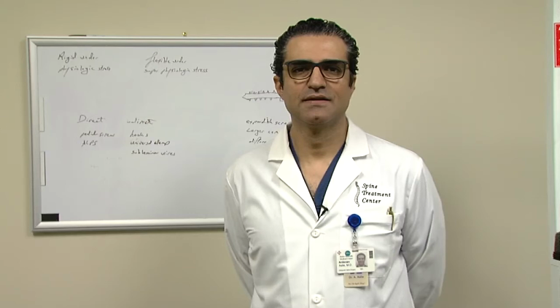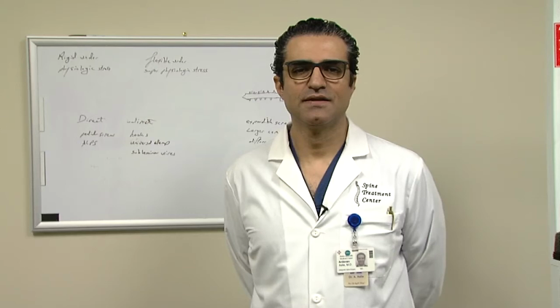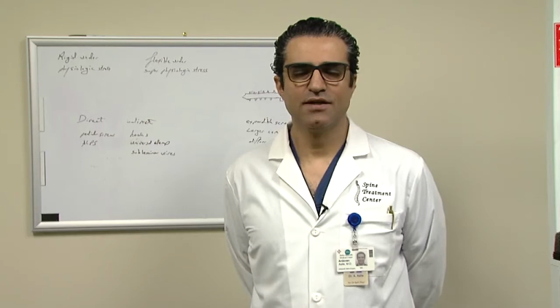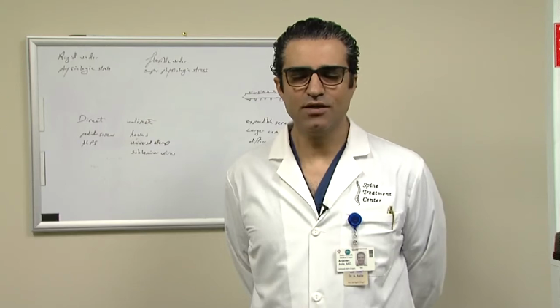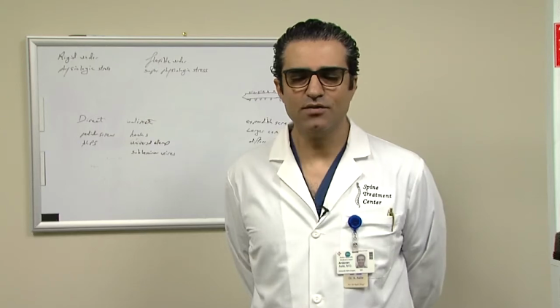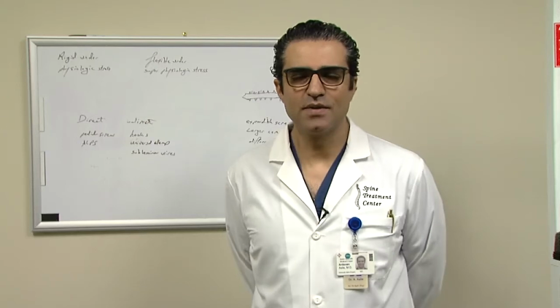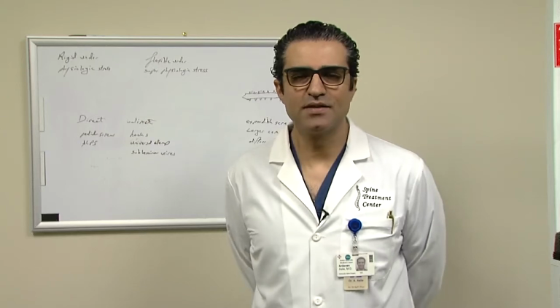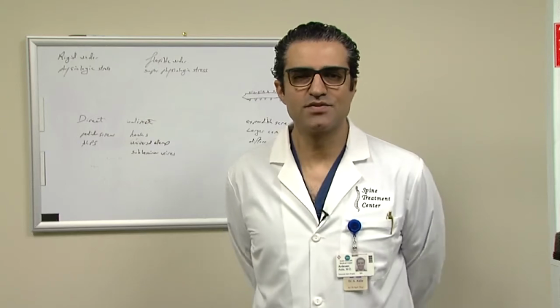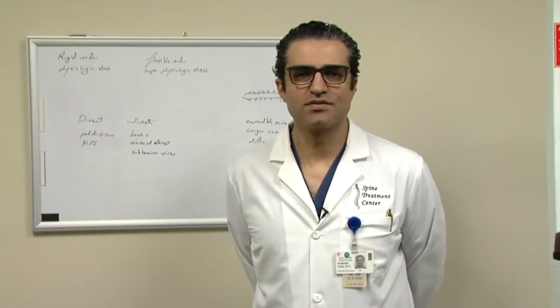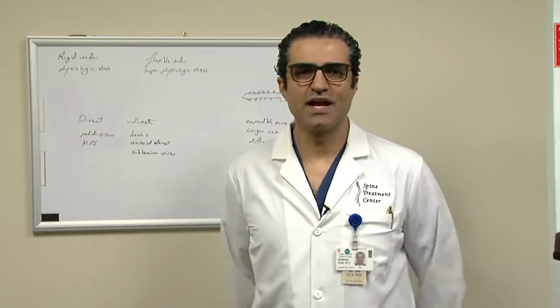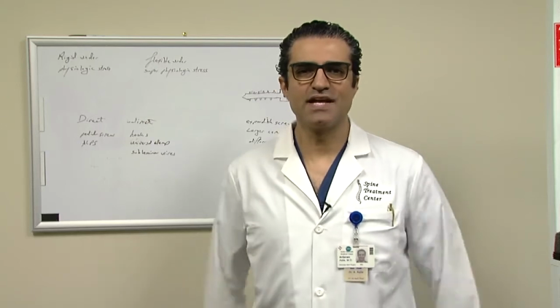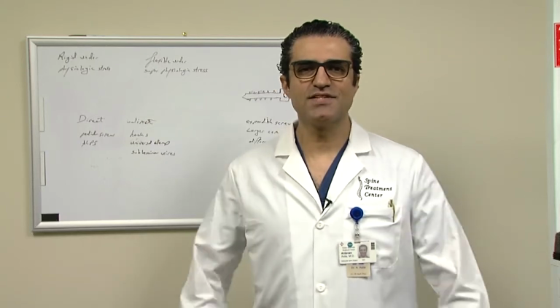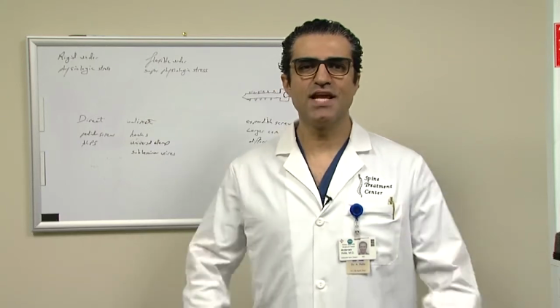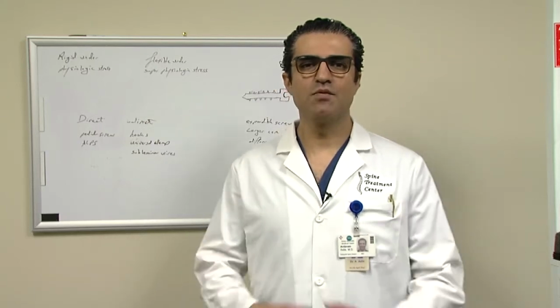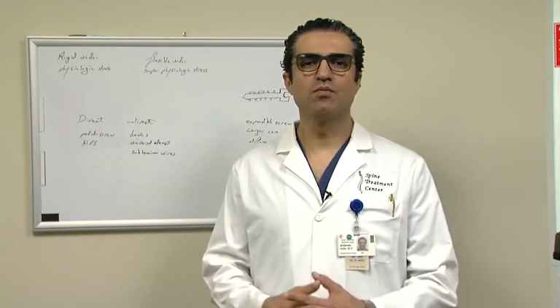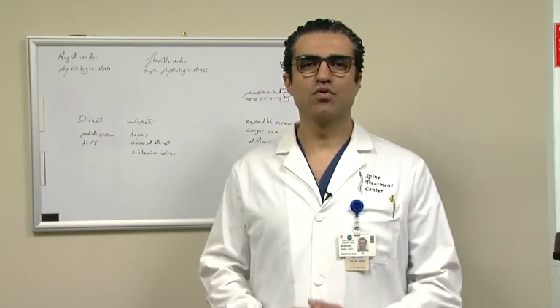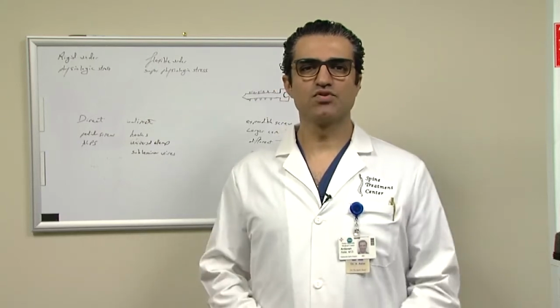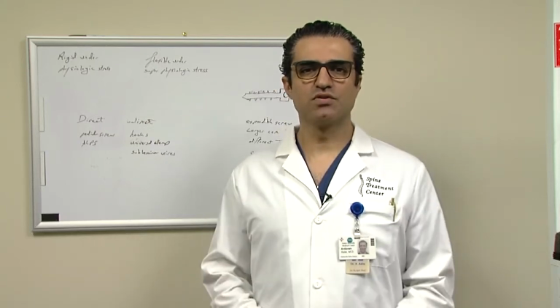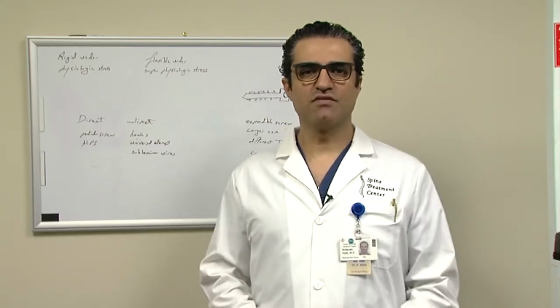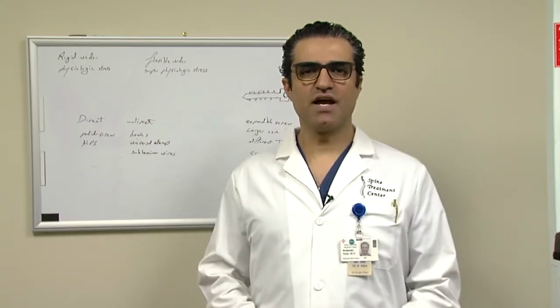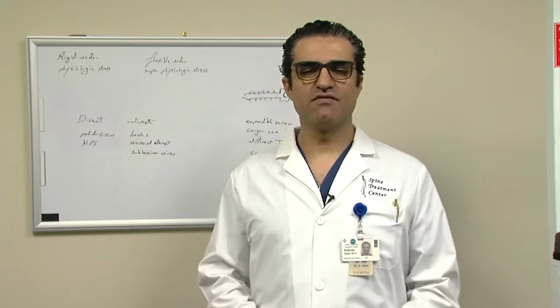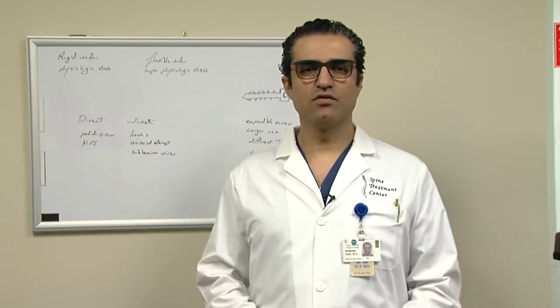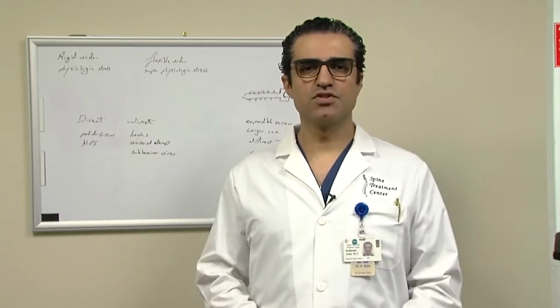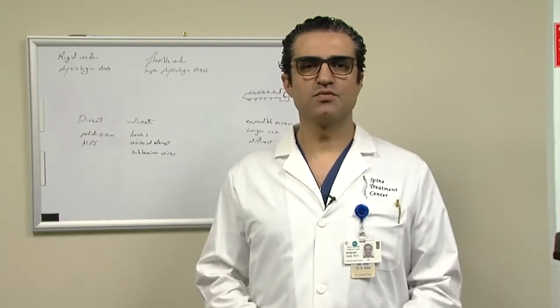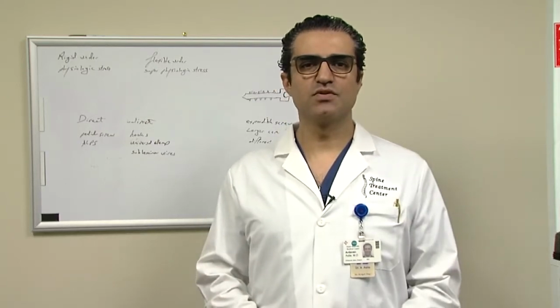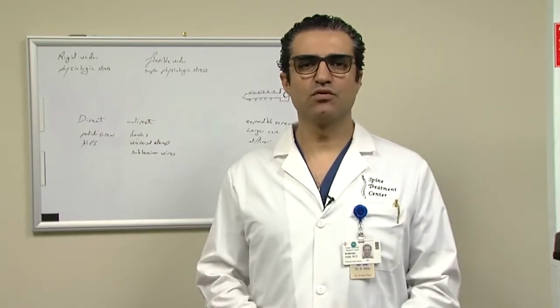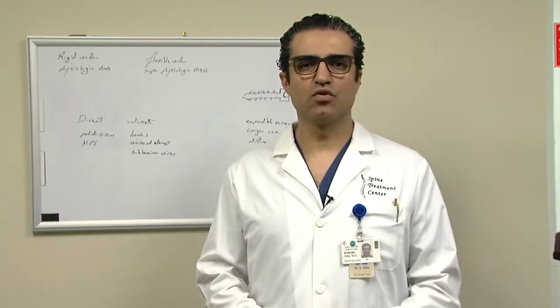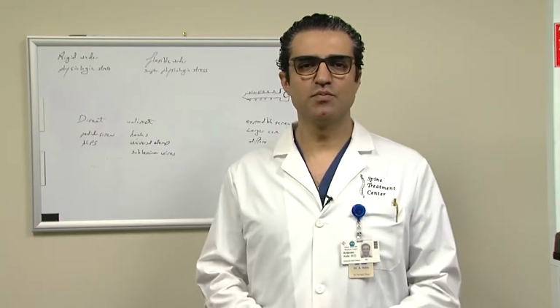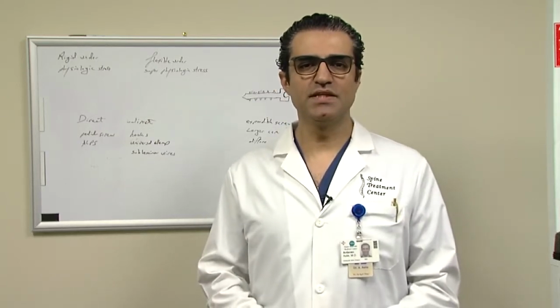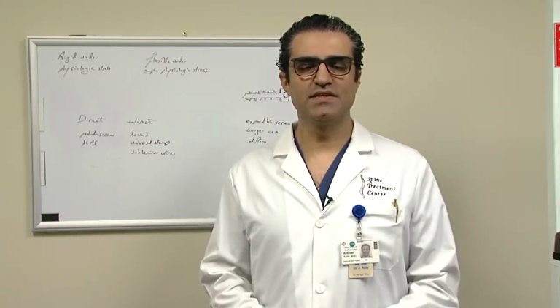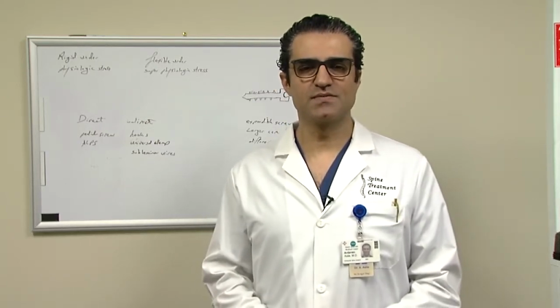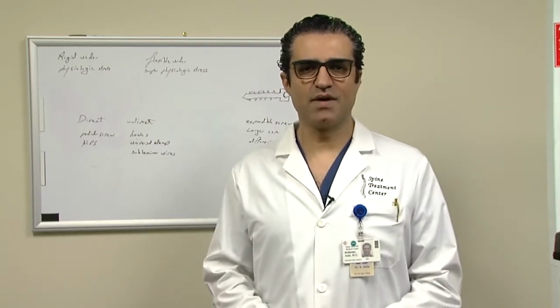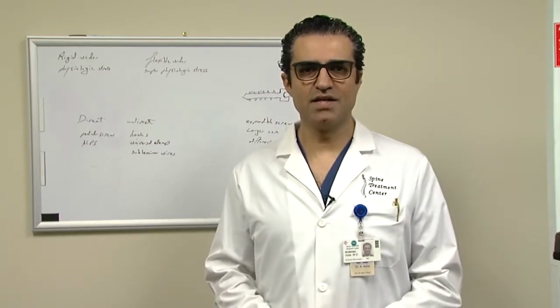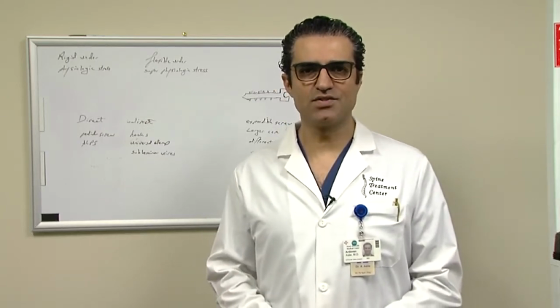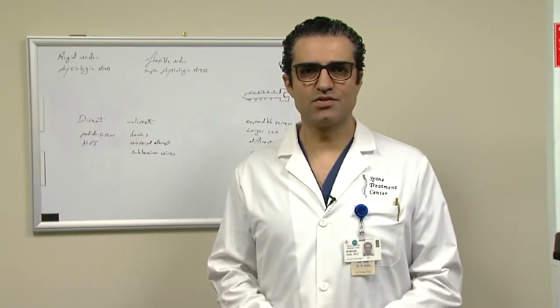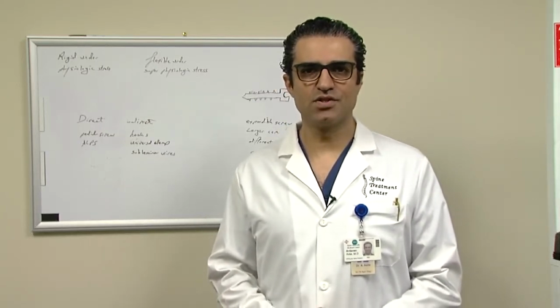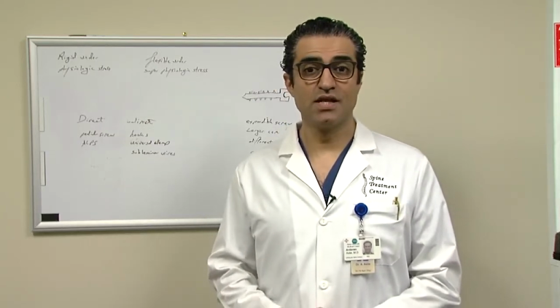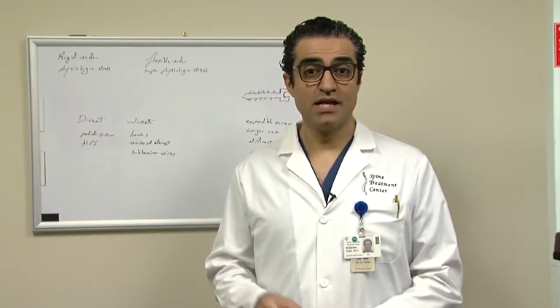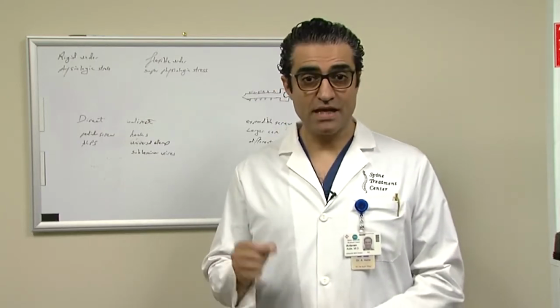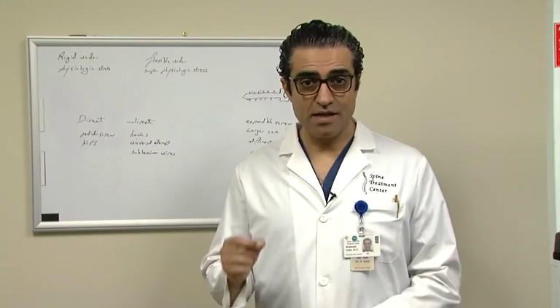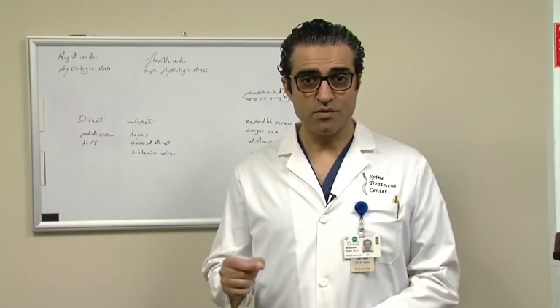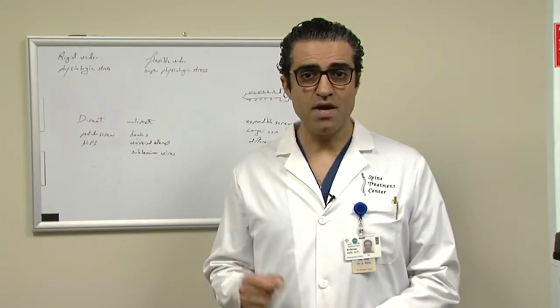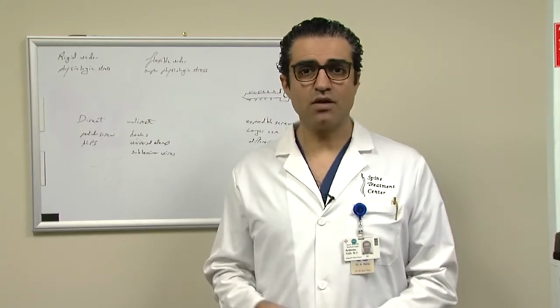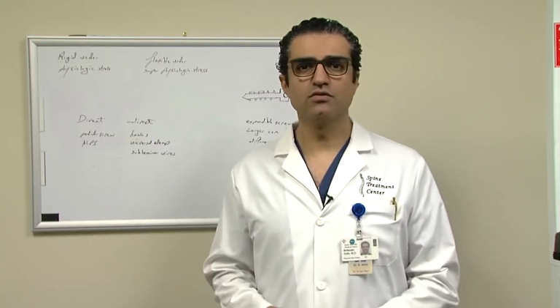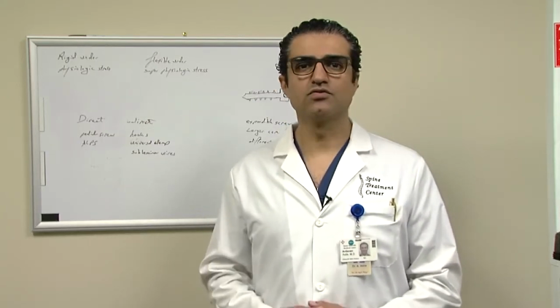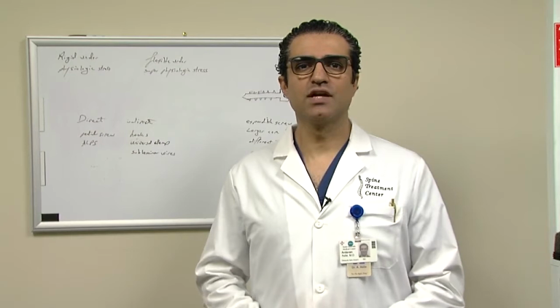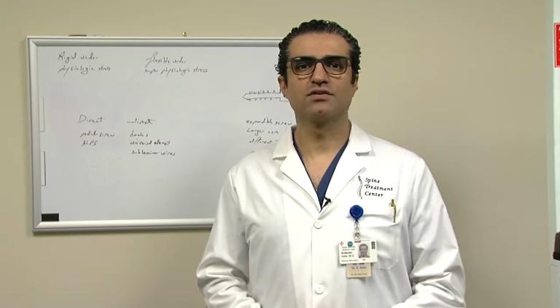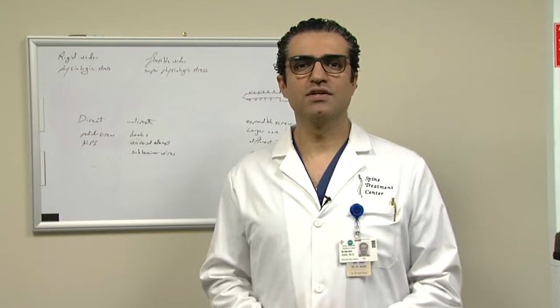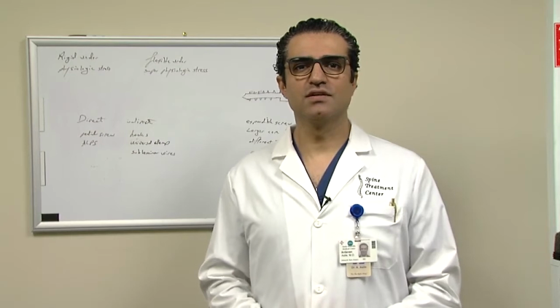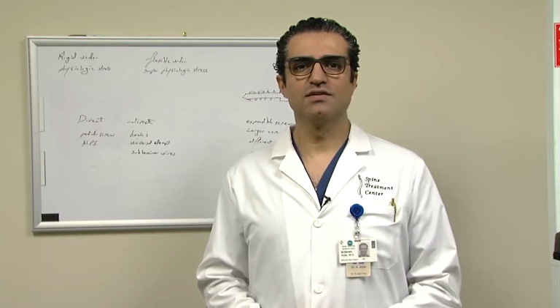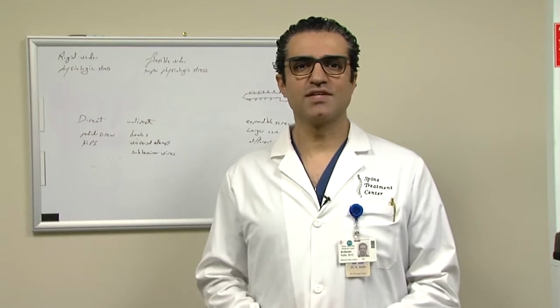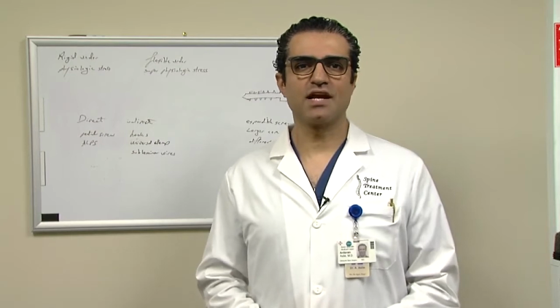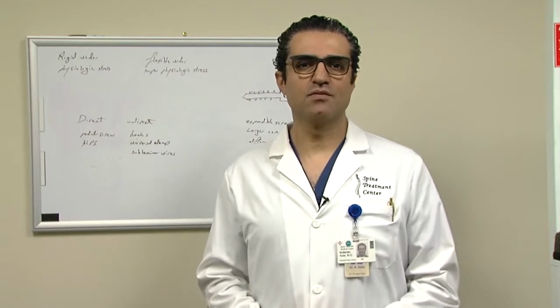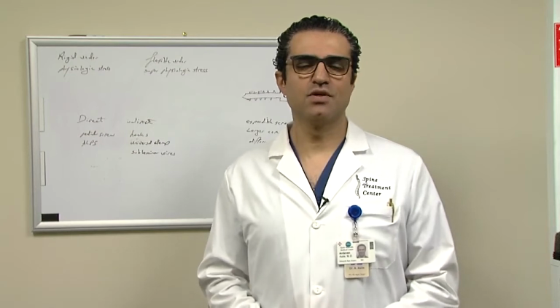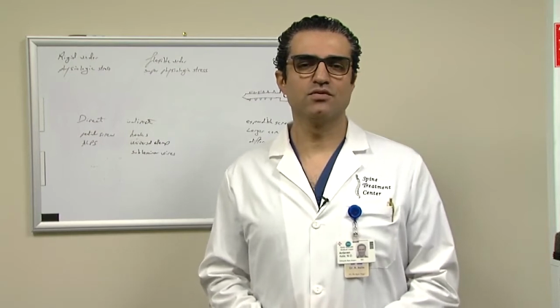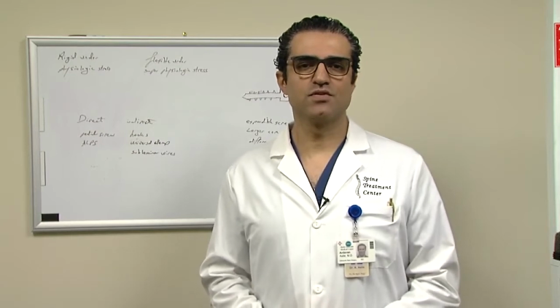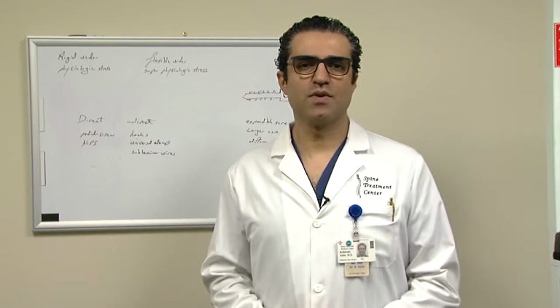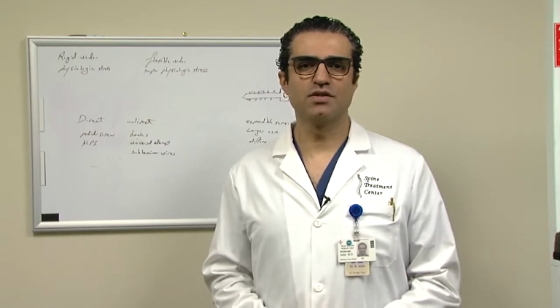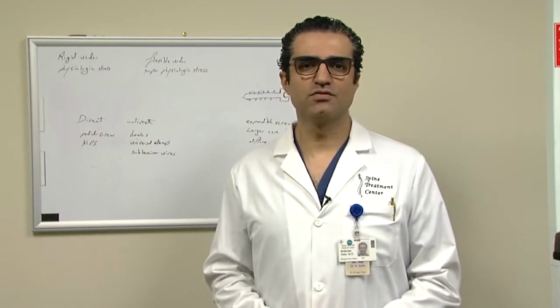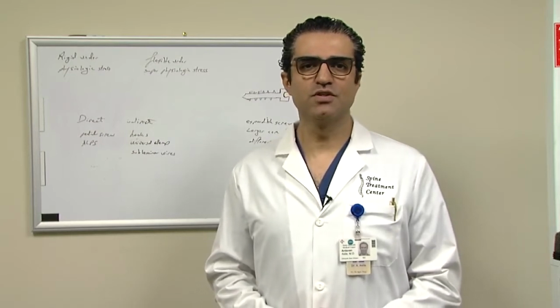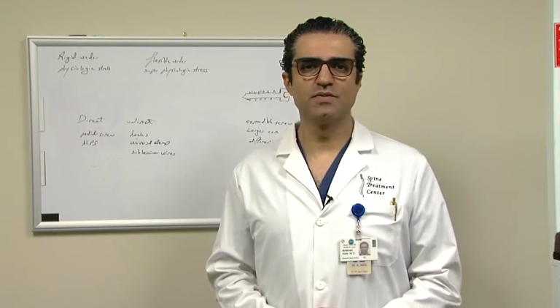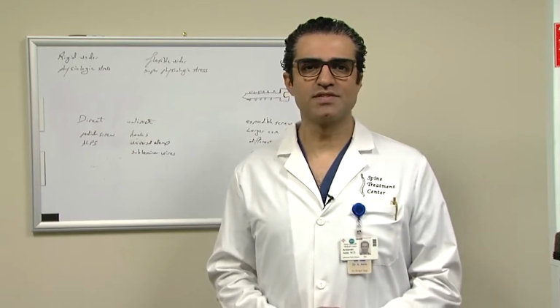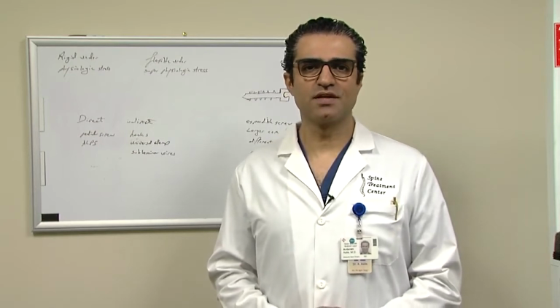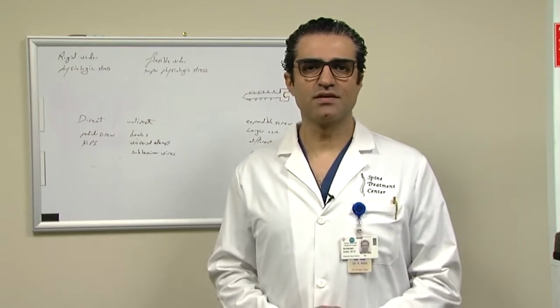Hello, my name is Dr. Asley. I'm a board-certified, fellowship-trained orthopedic spine surgeon, and I'm the medical director here at Sacramento Spine Treatment Center.